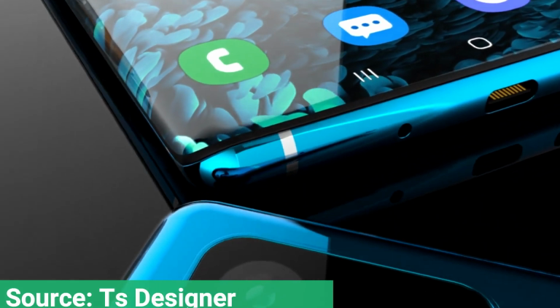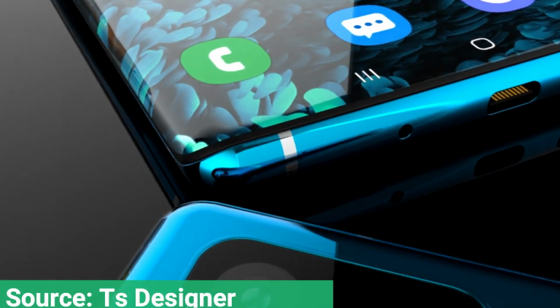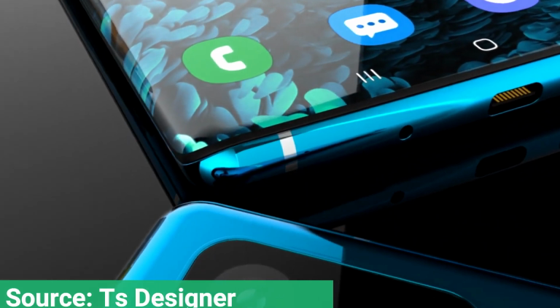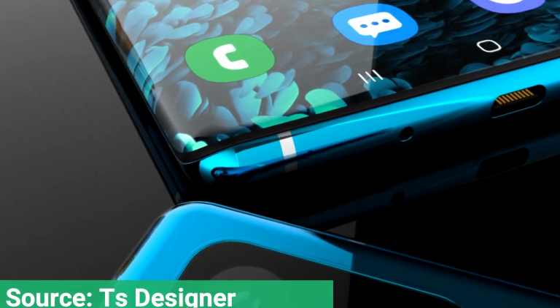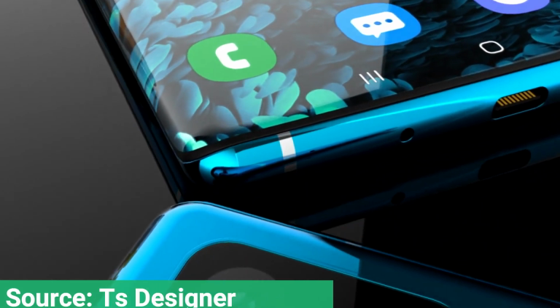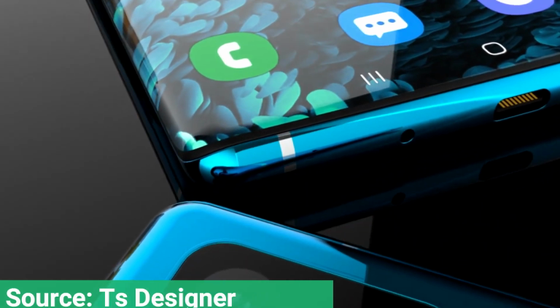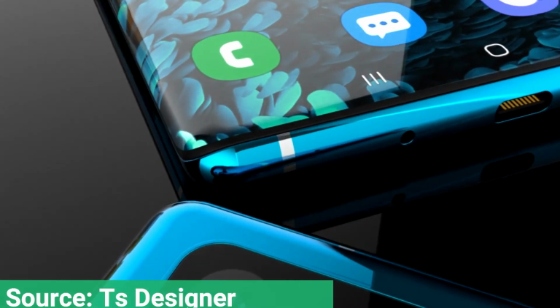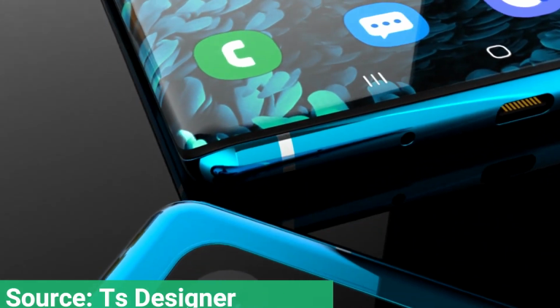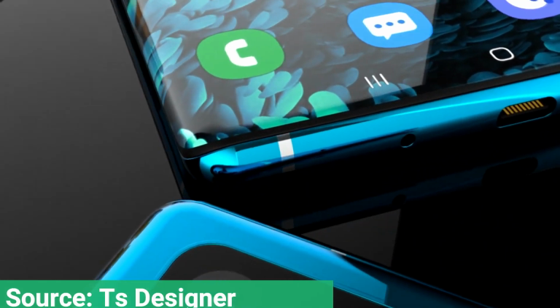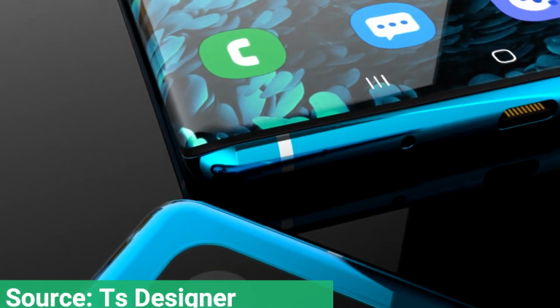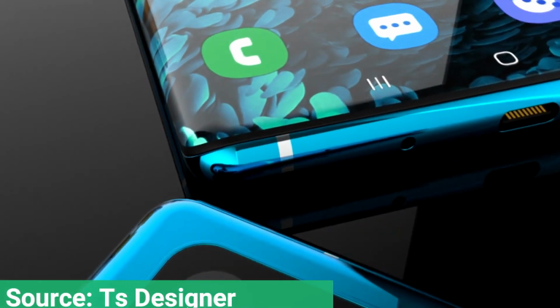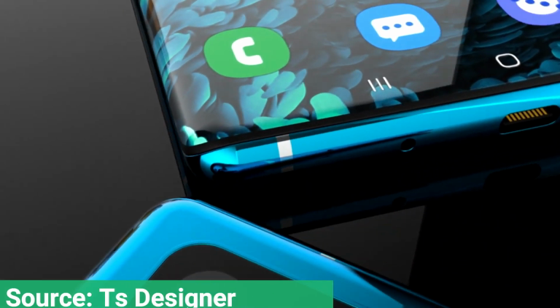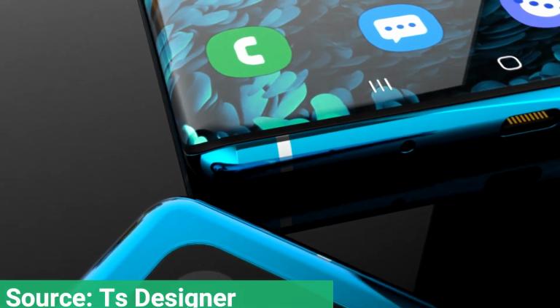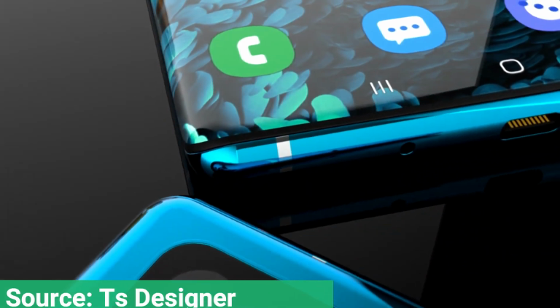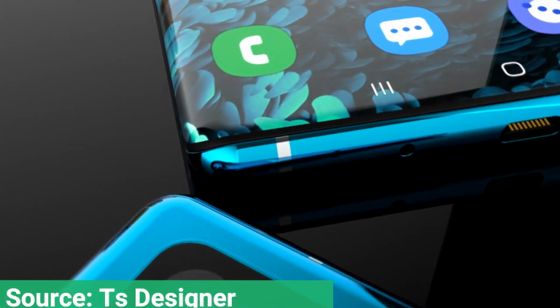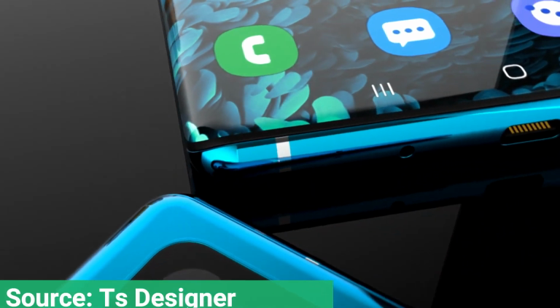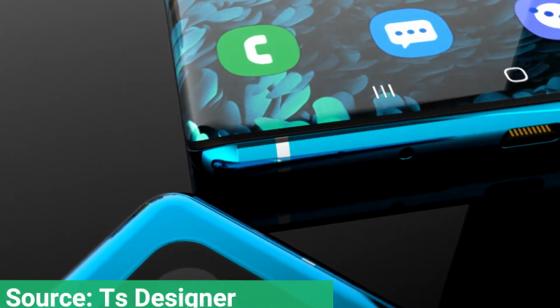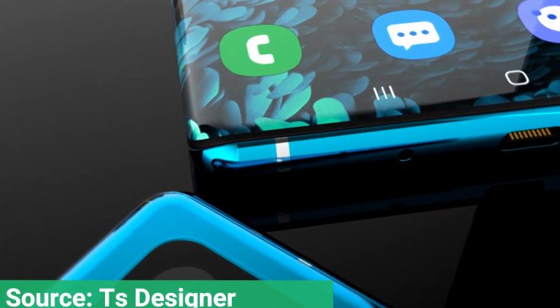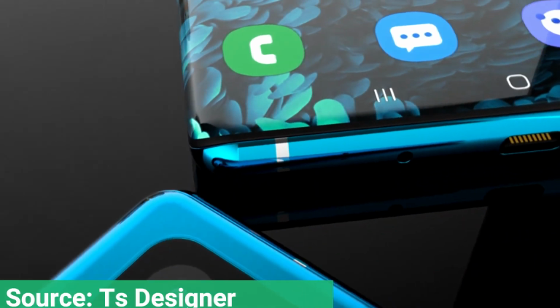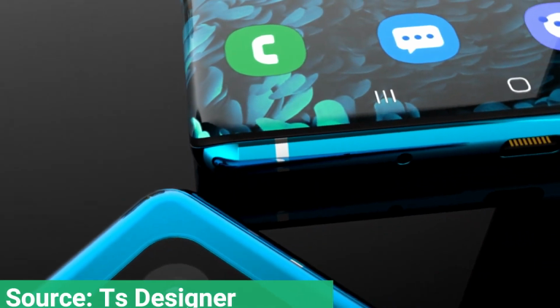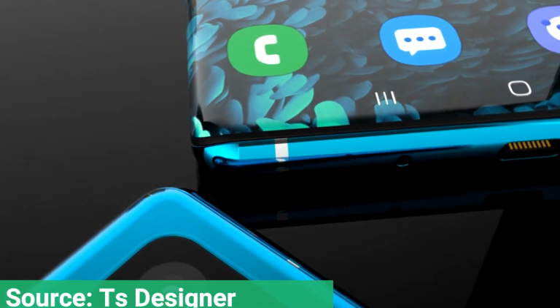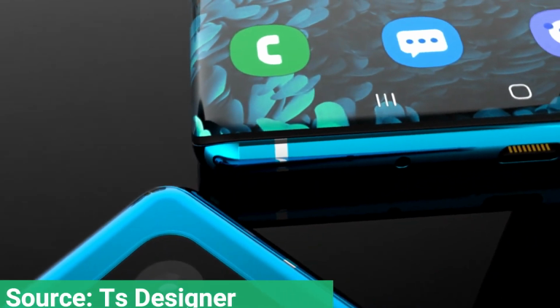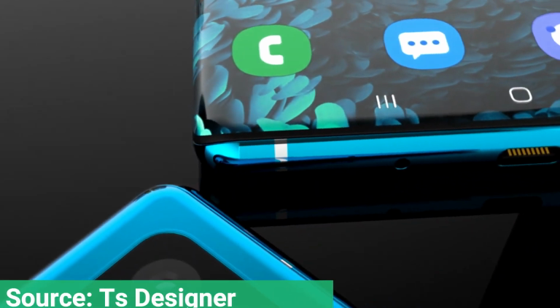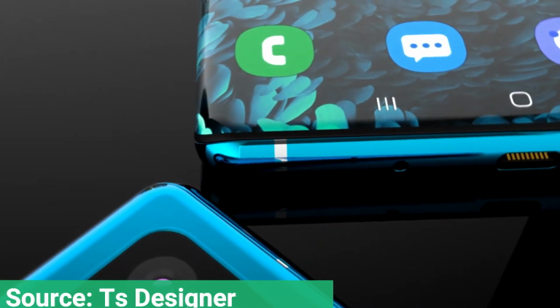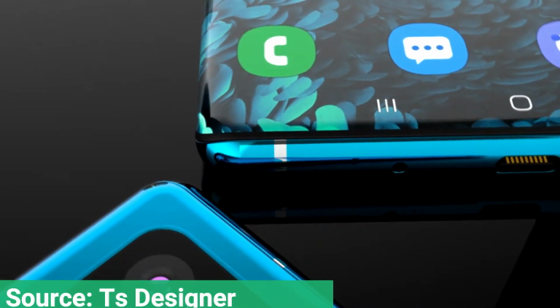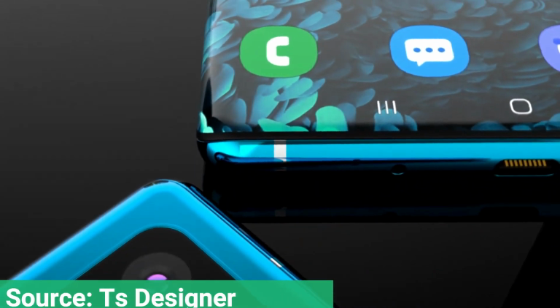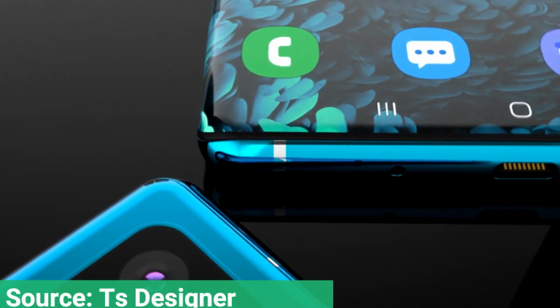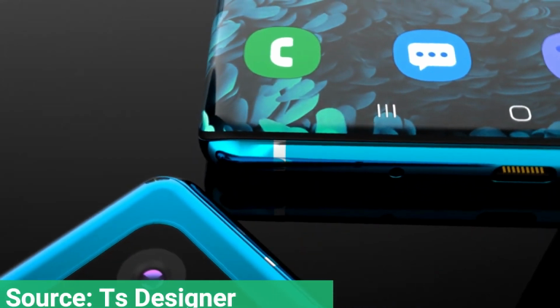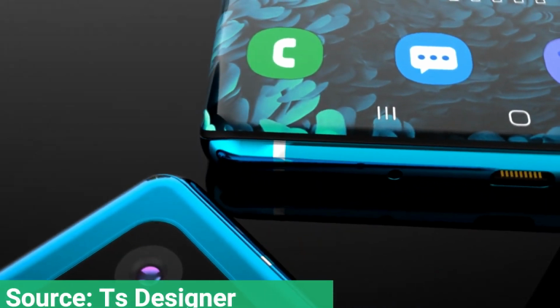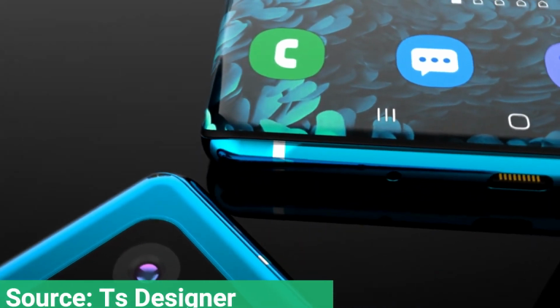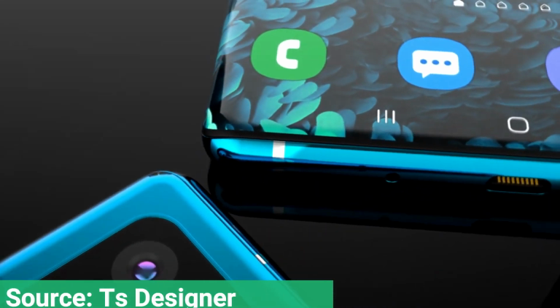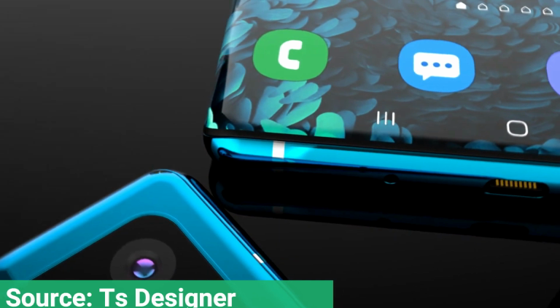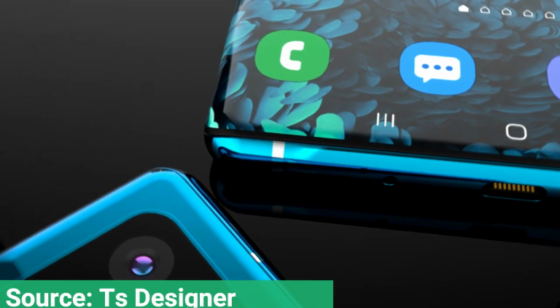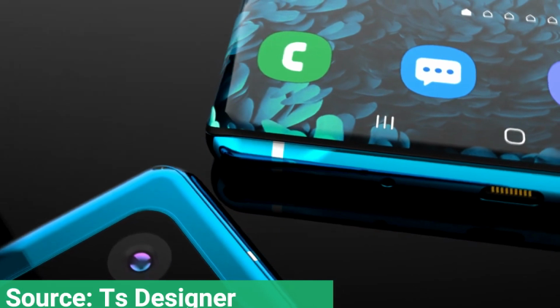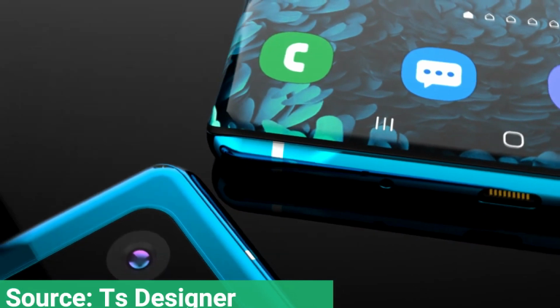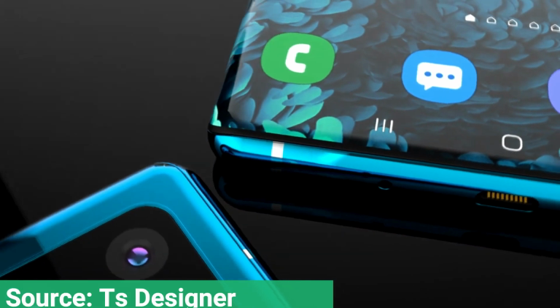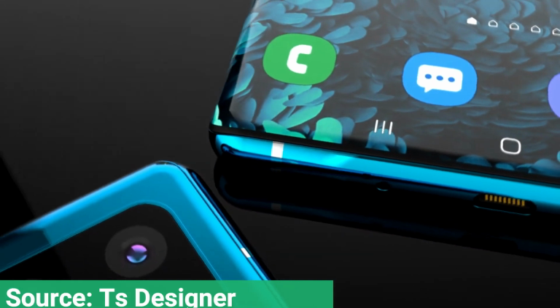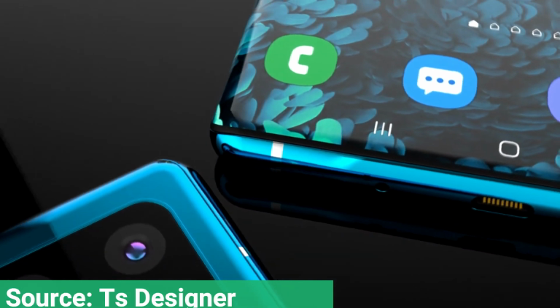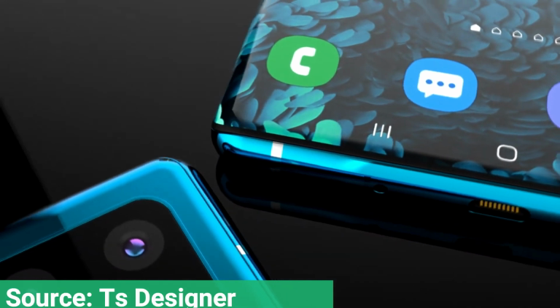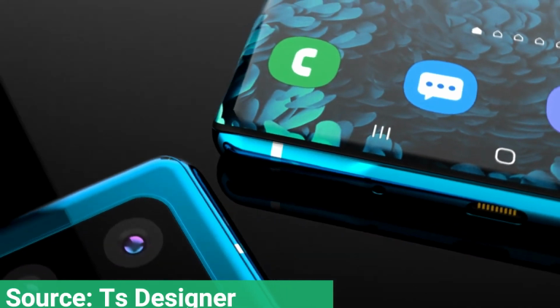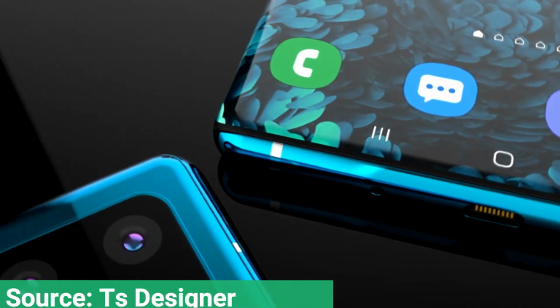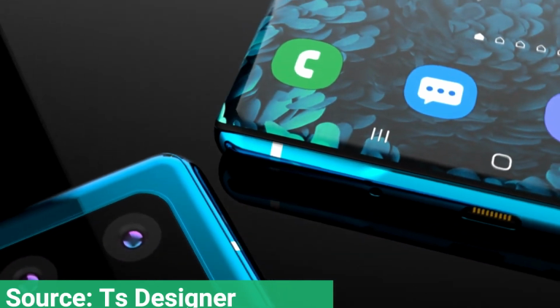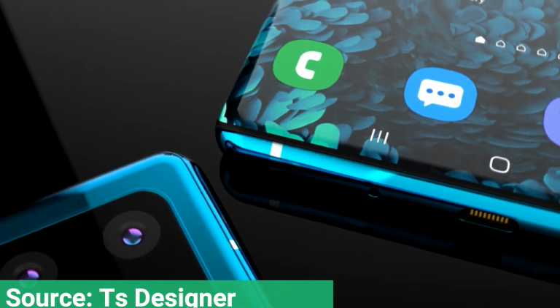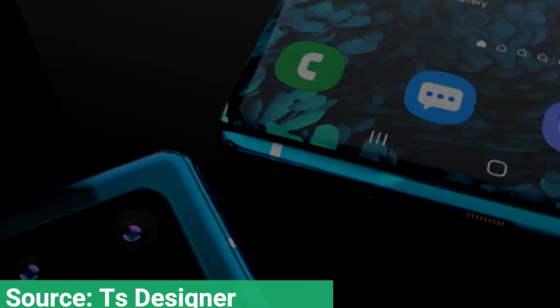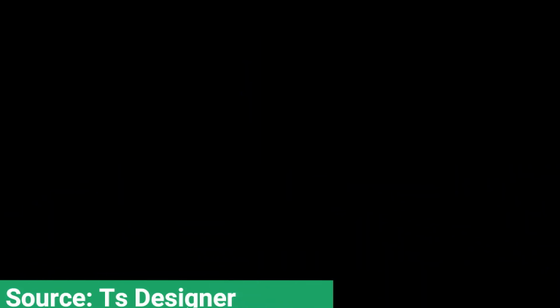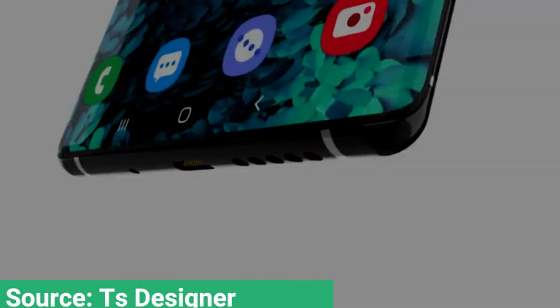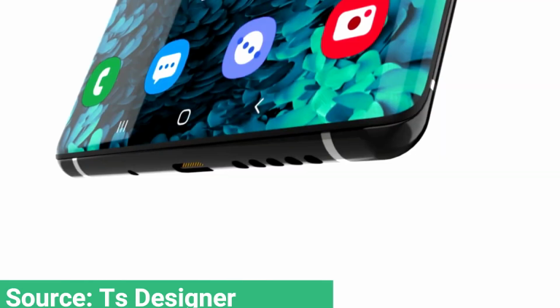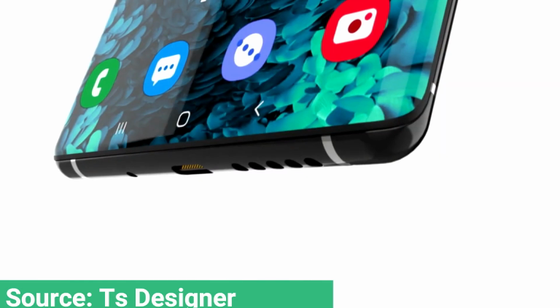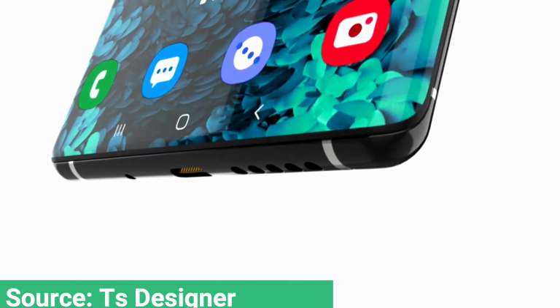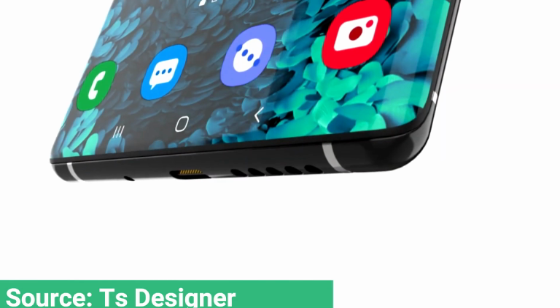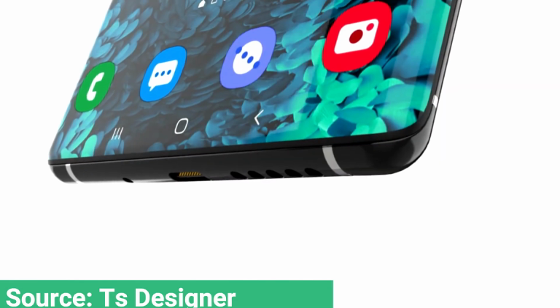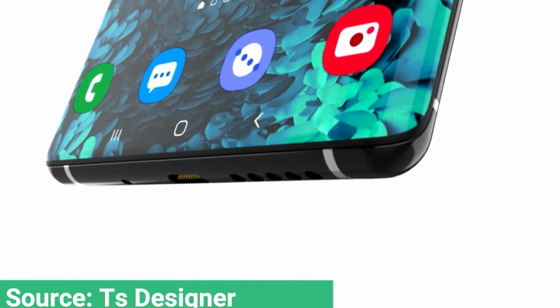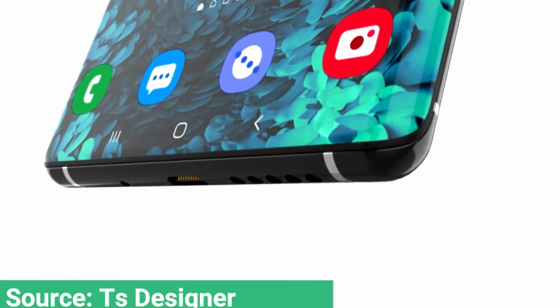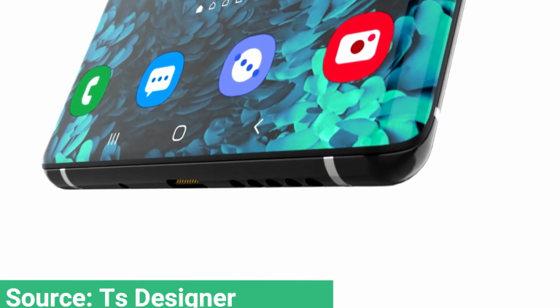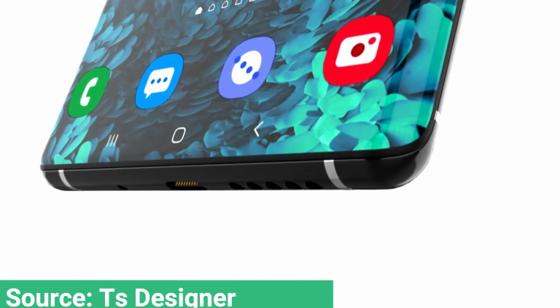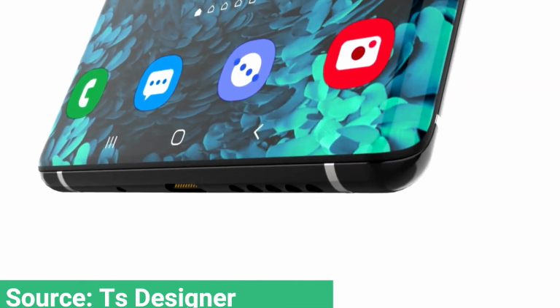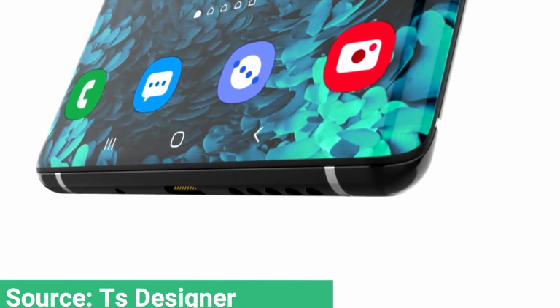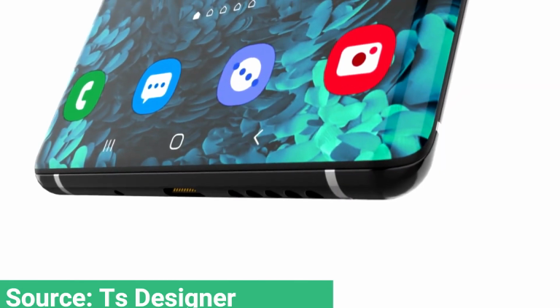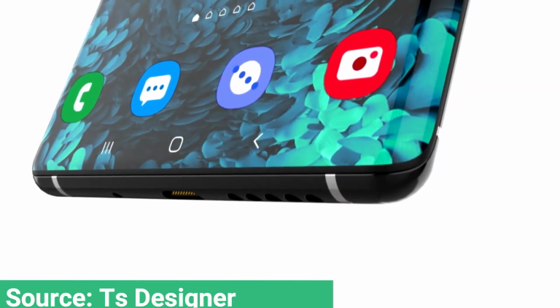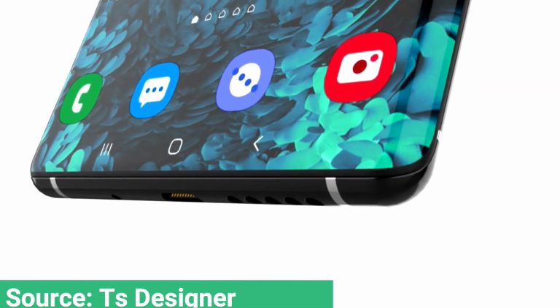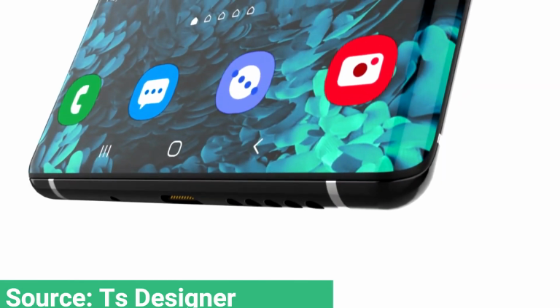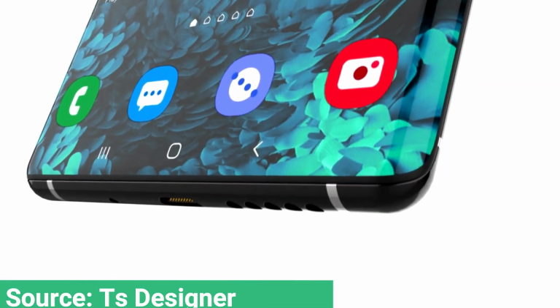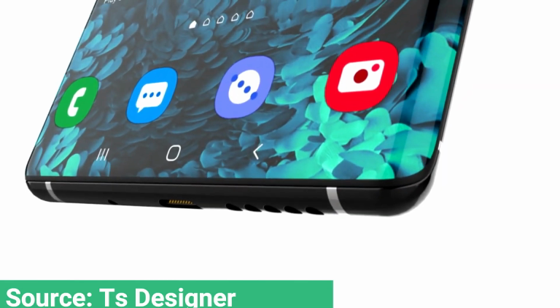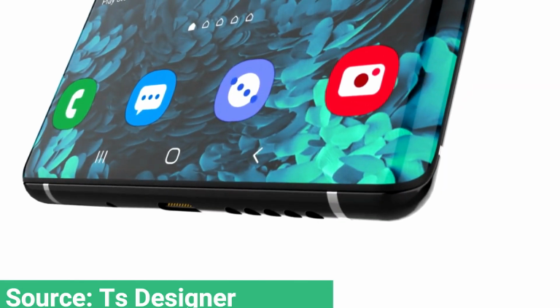Unfortunately, it is currently unknown if Samsung will actually develop such a product or not. So stay tuned for more.